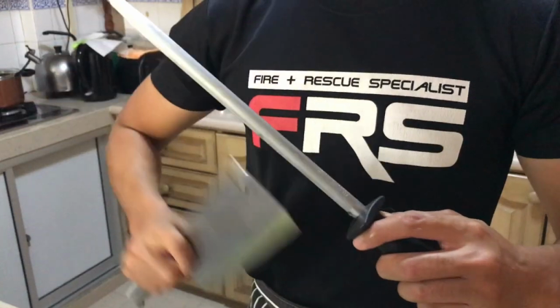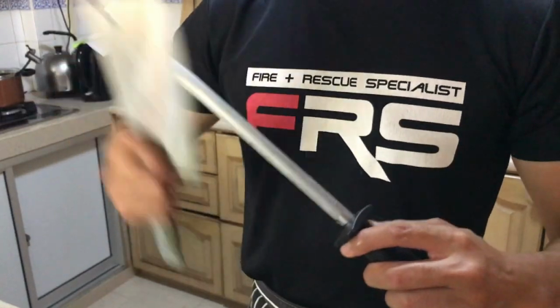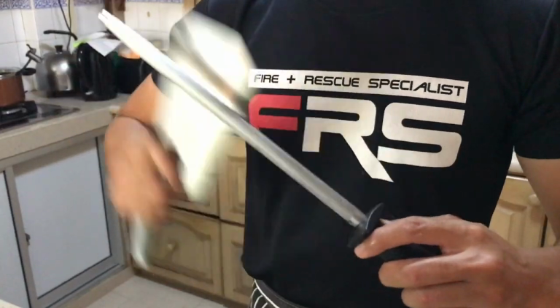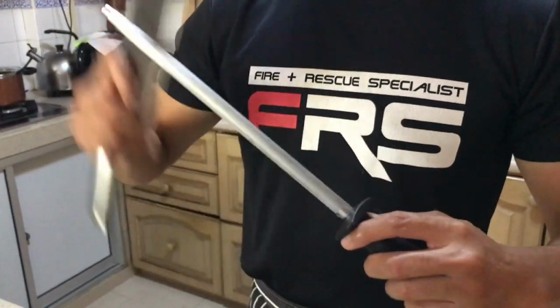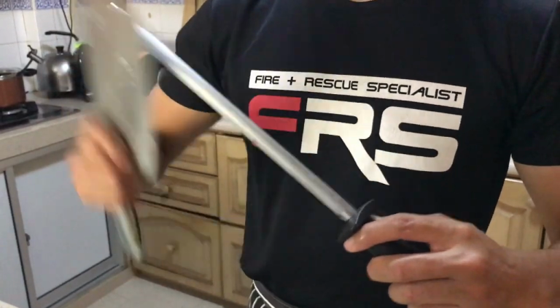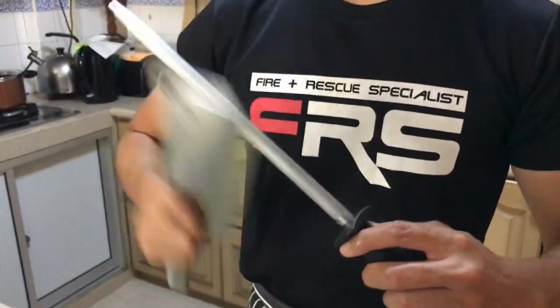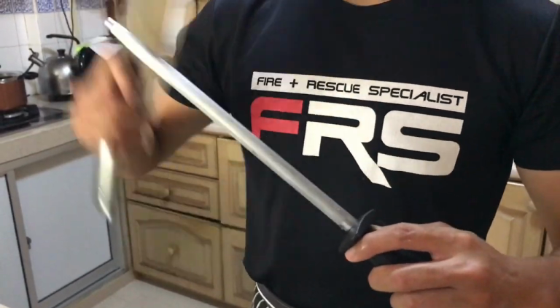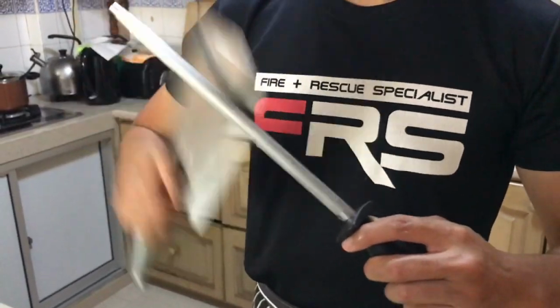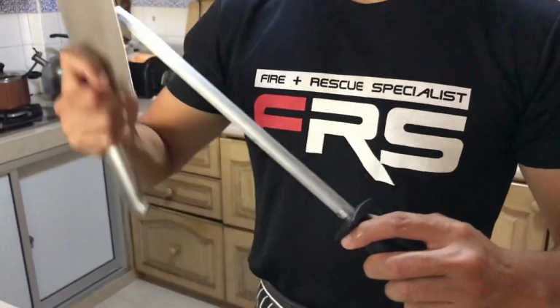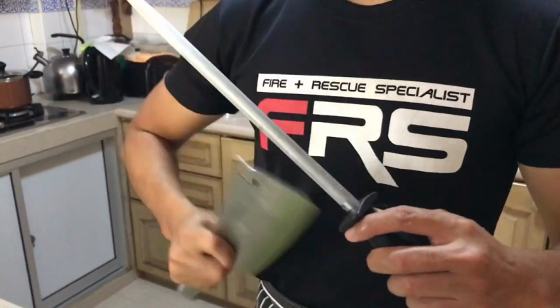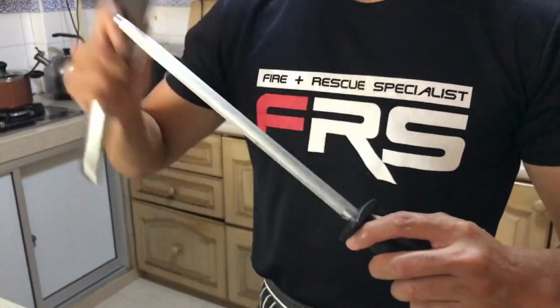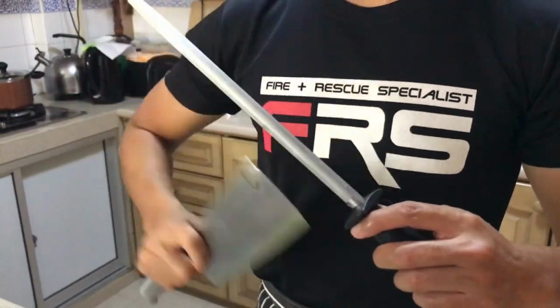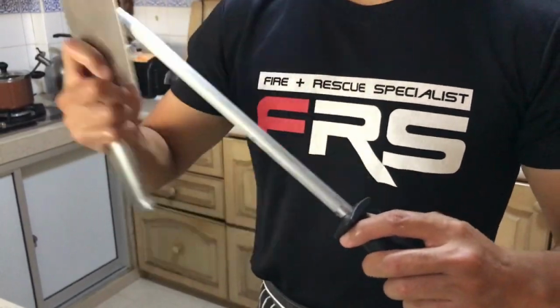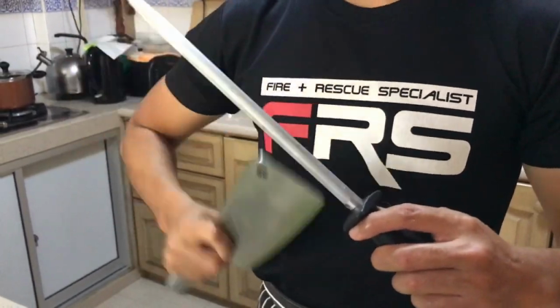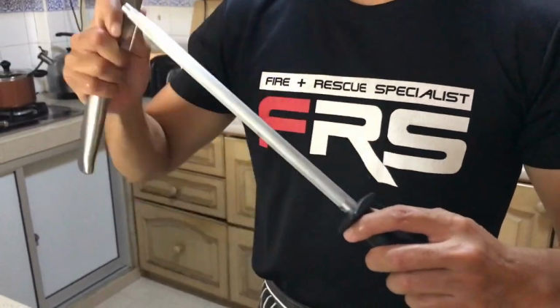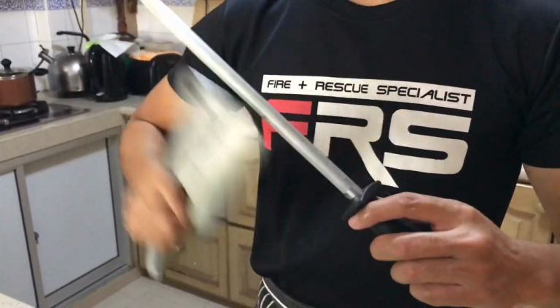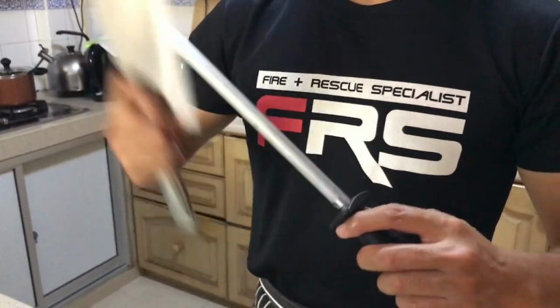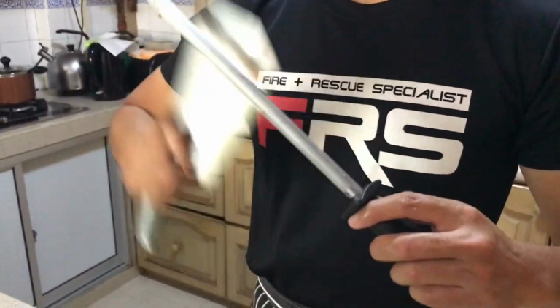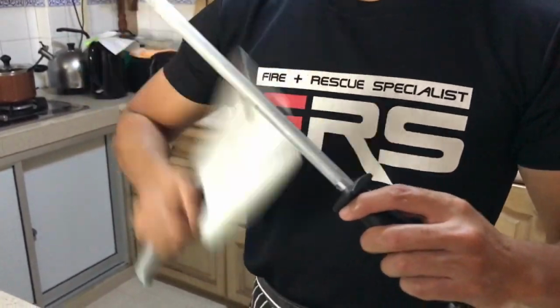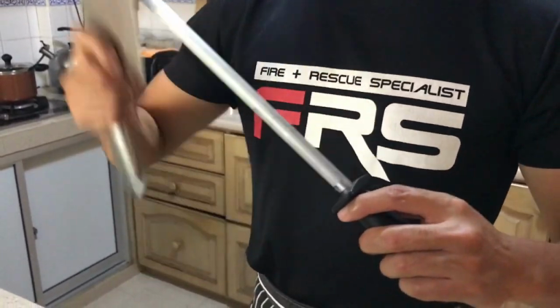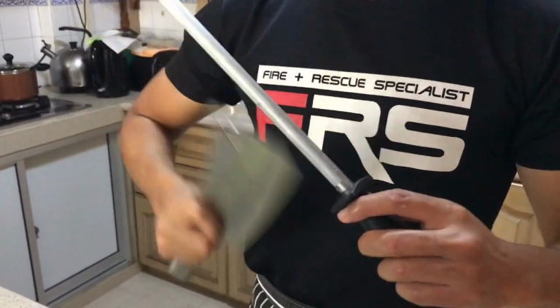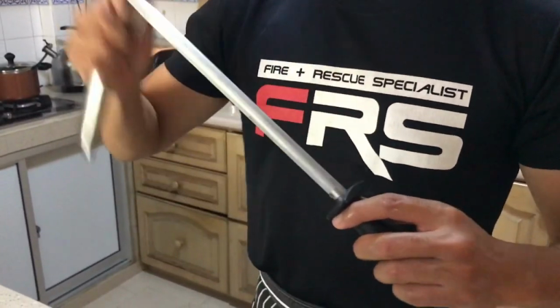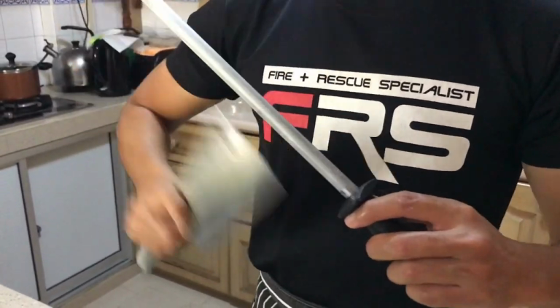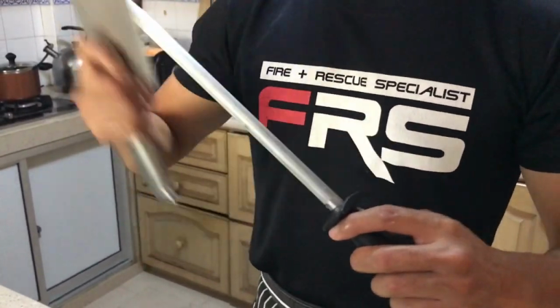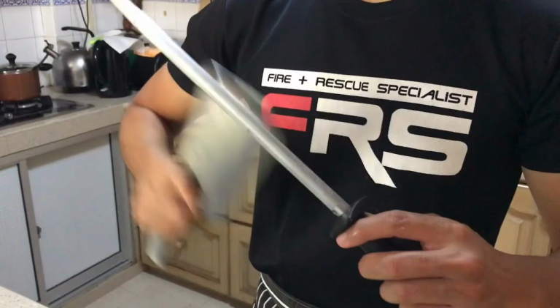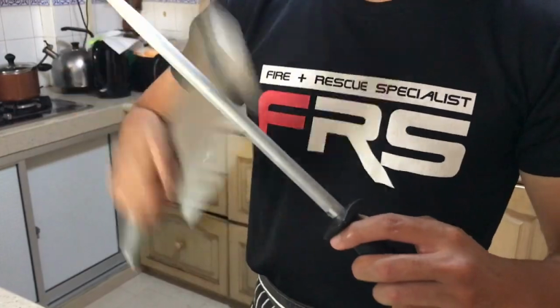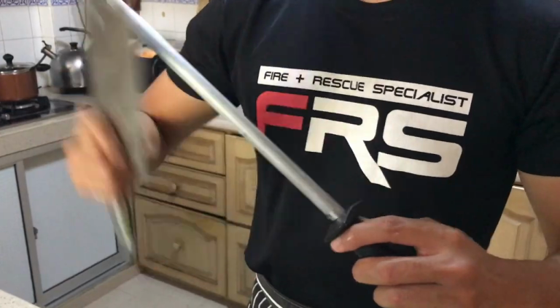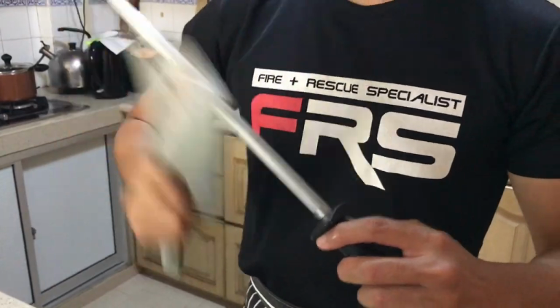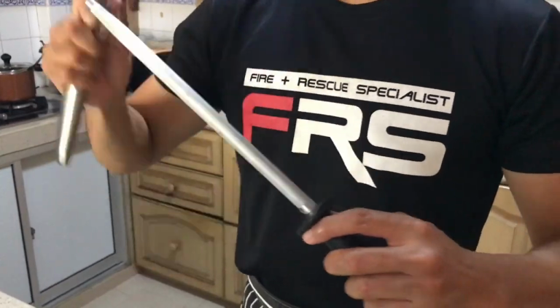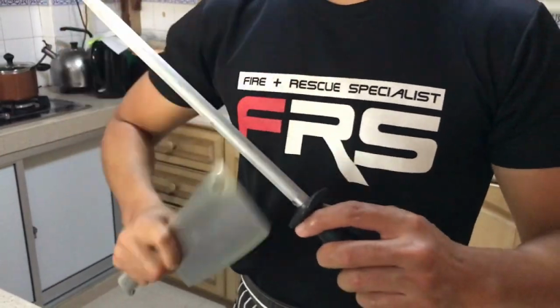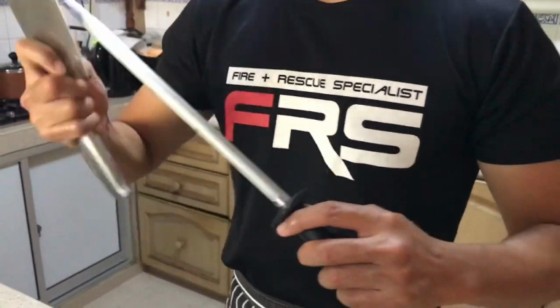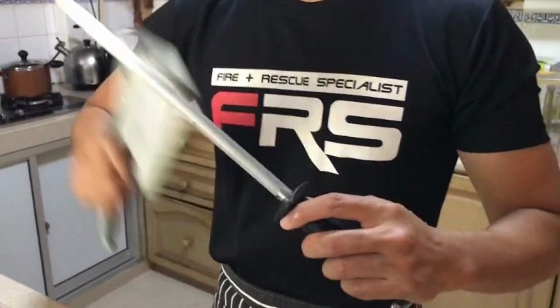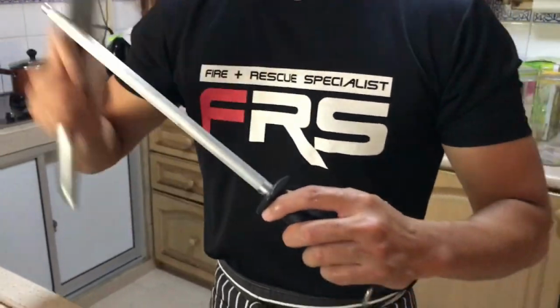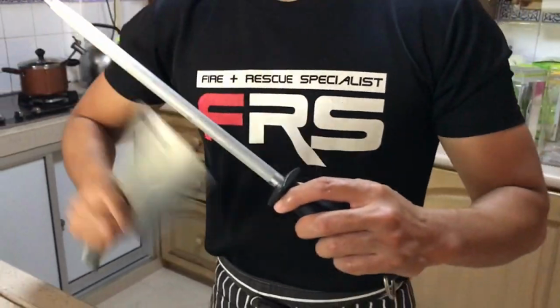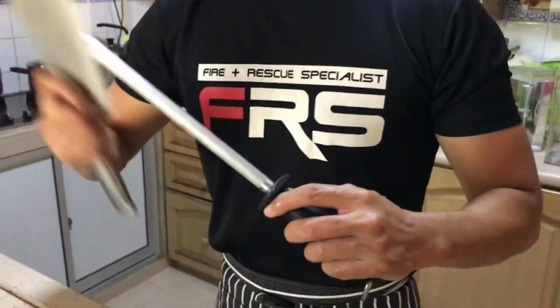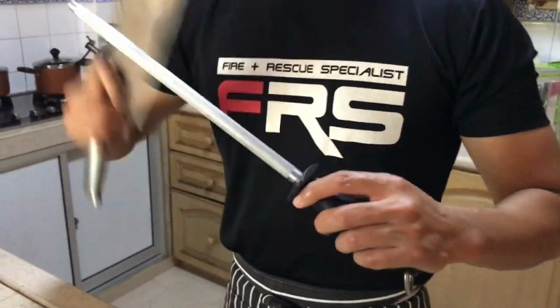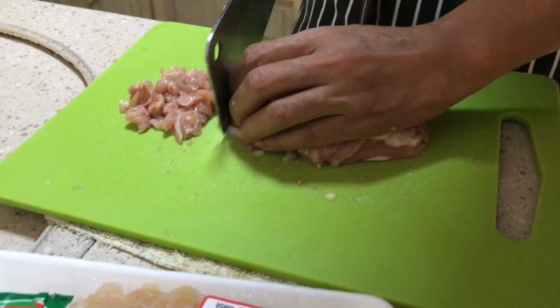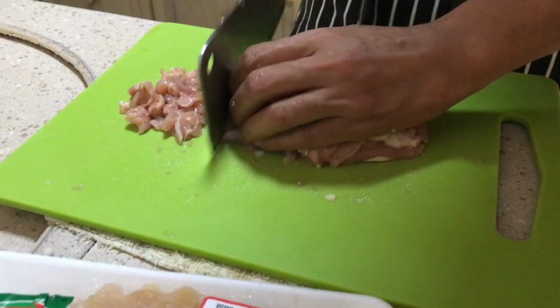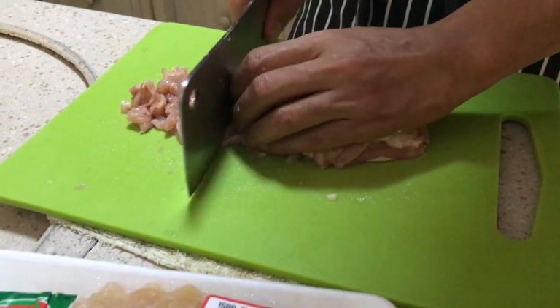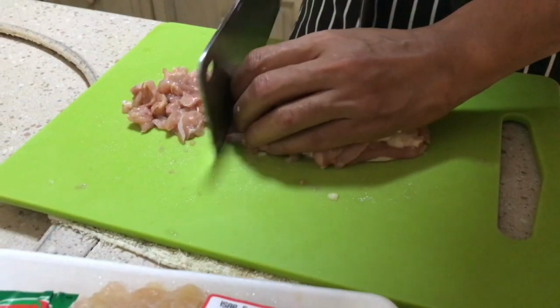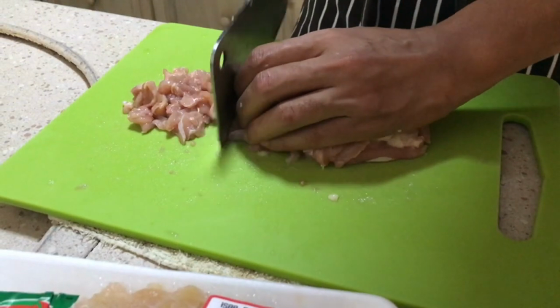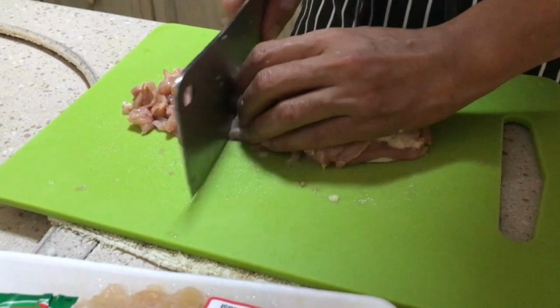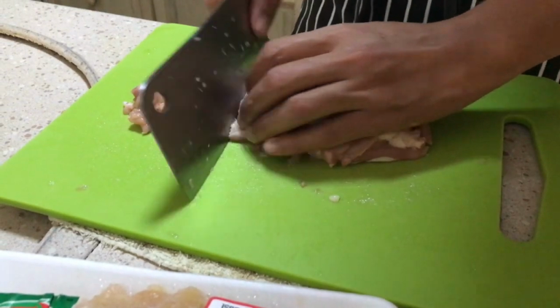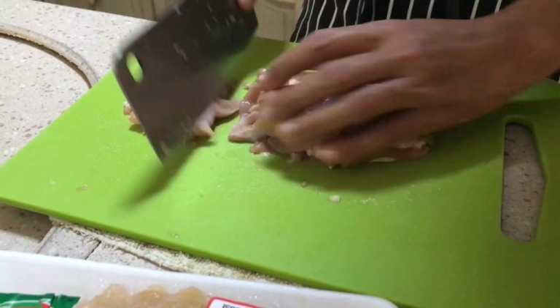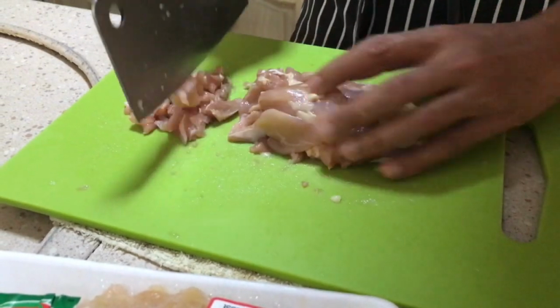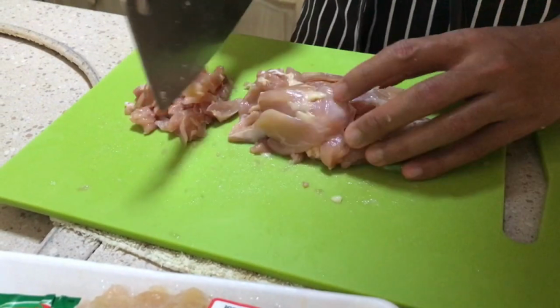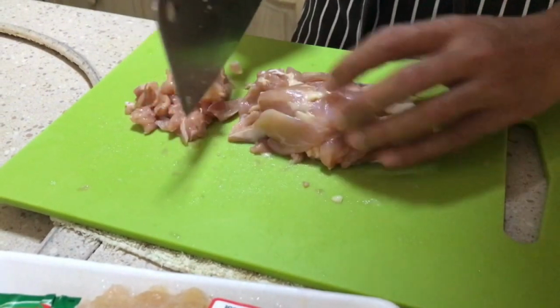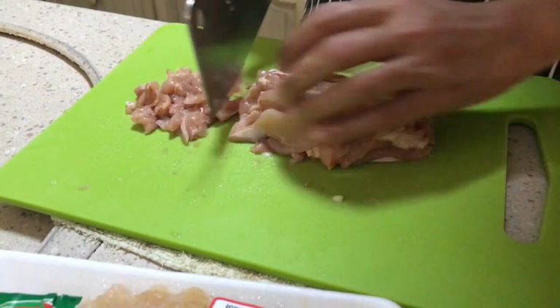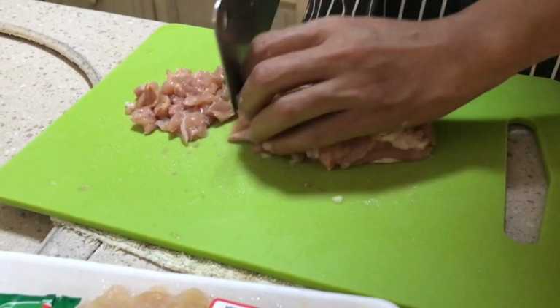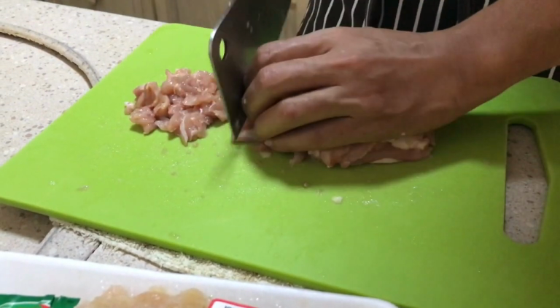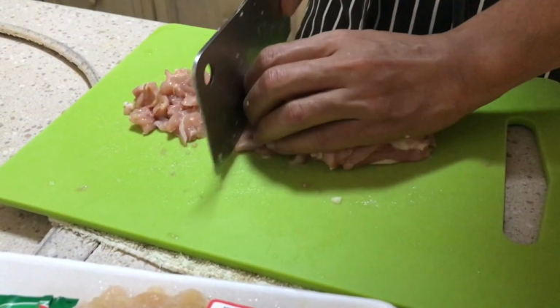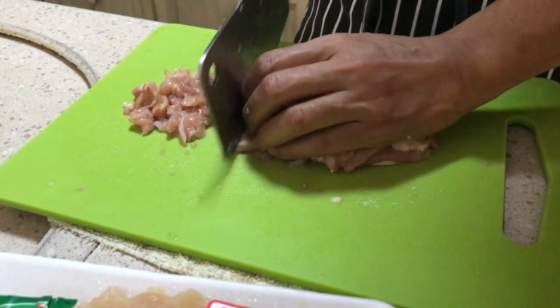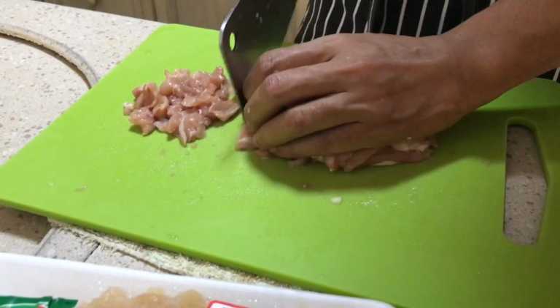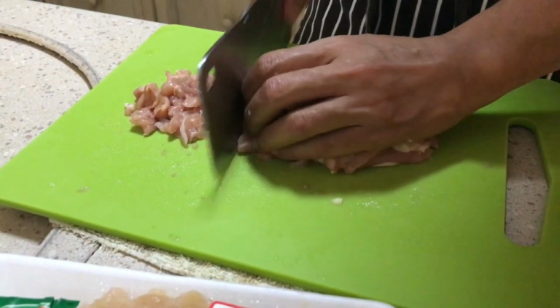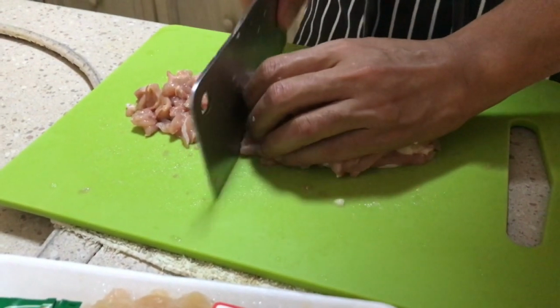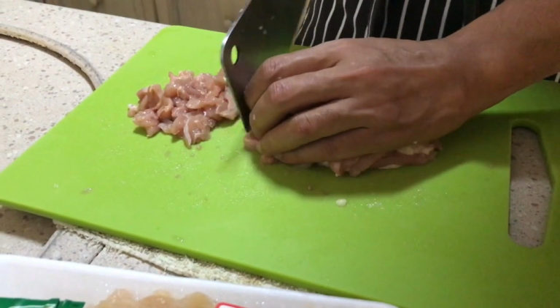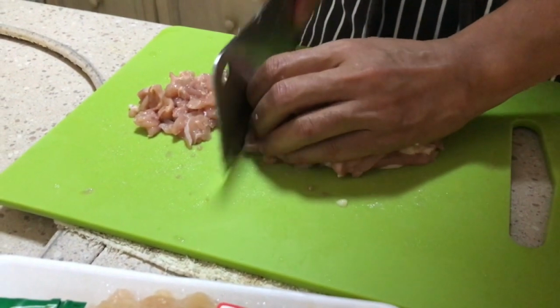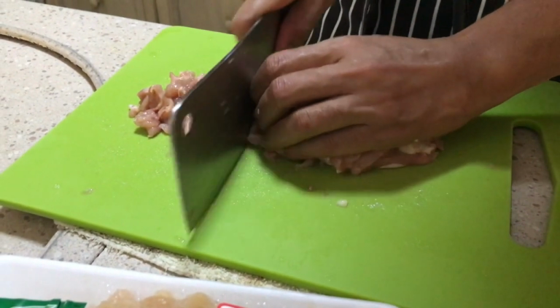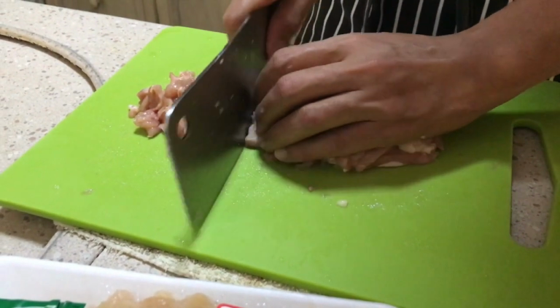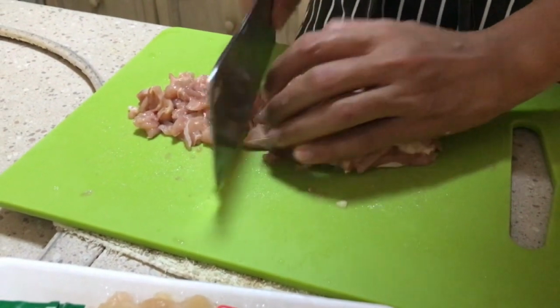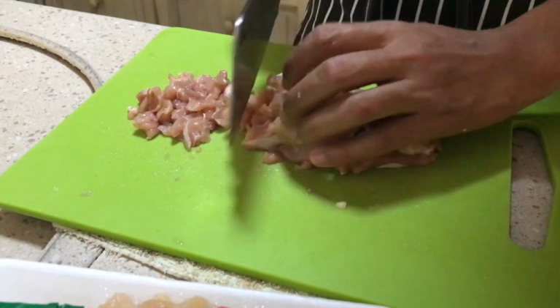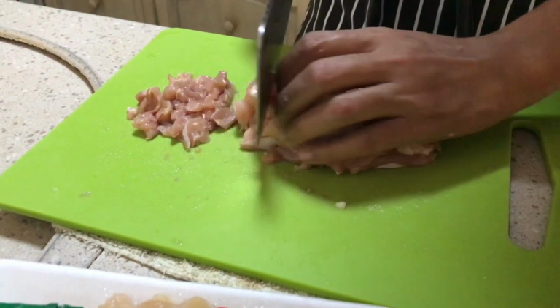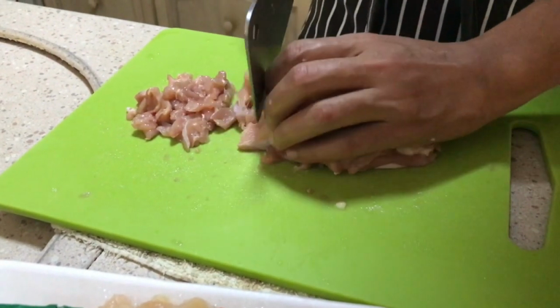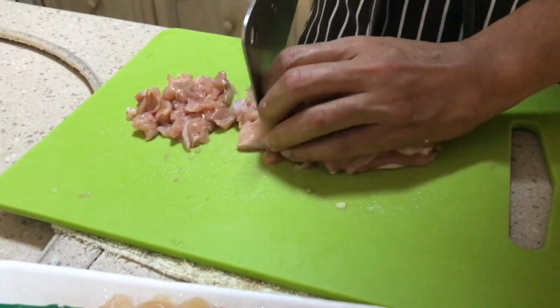Hi there, welcome to a chef's day off. Today we are making chicken pork stickers, or commonly known as gyozas.